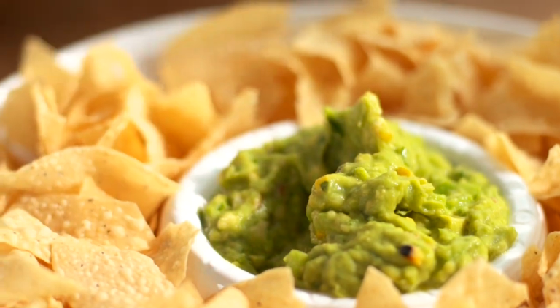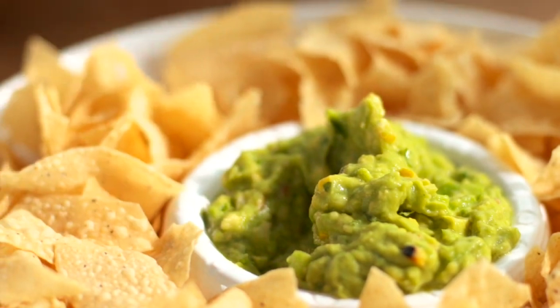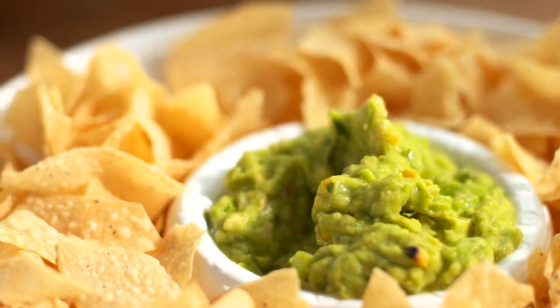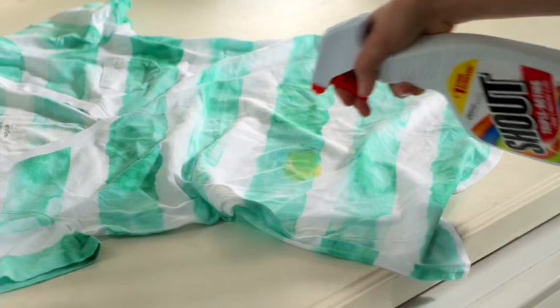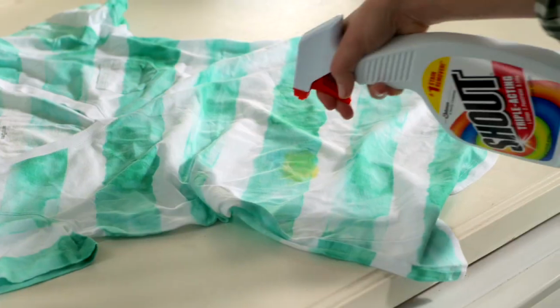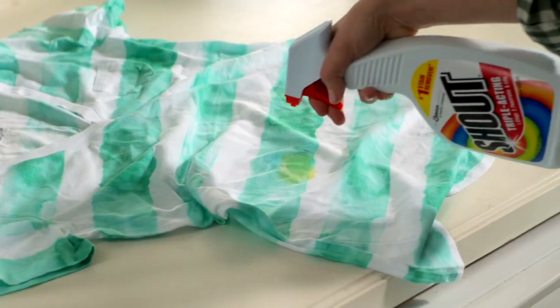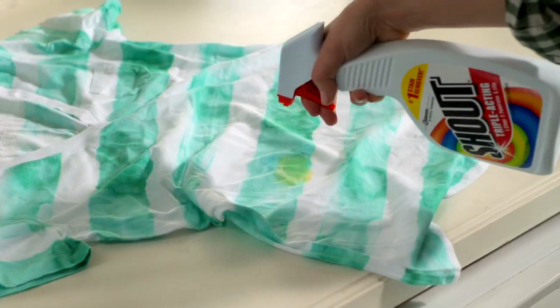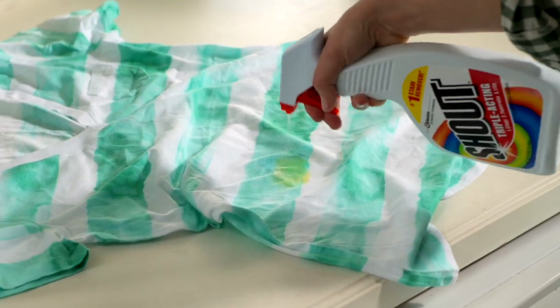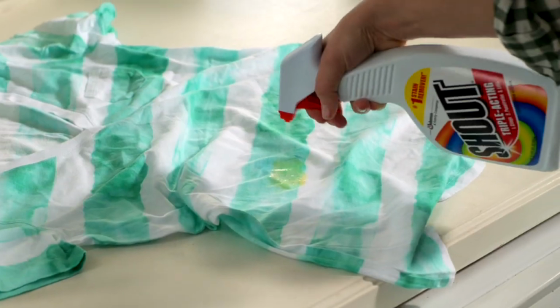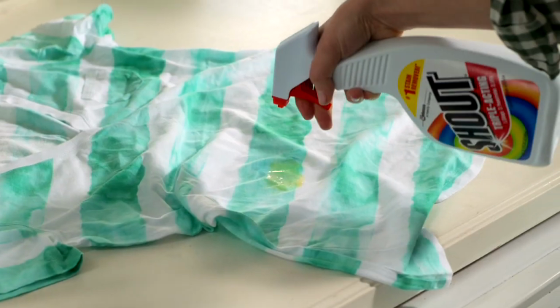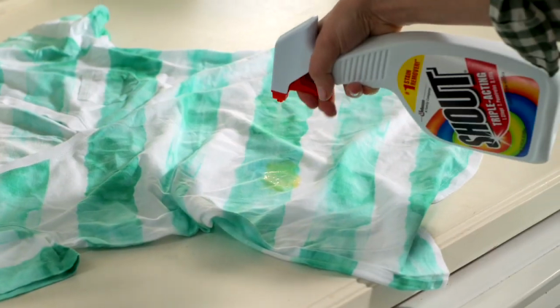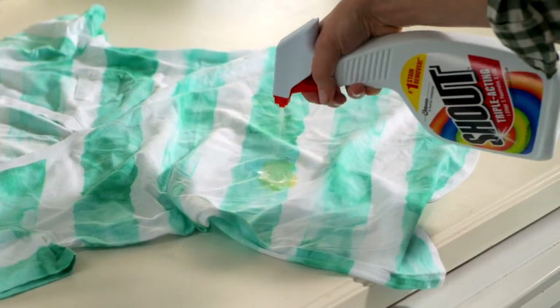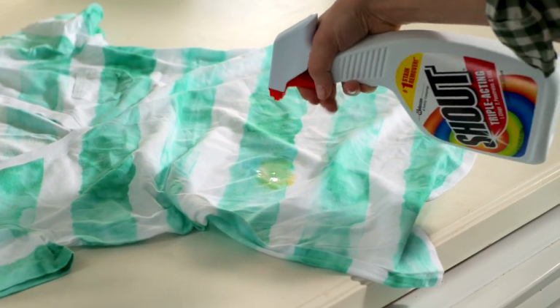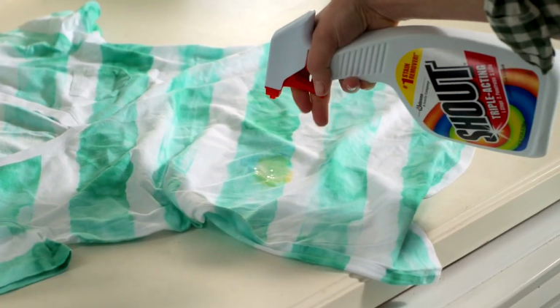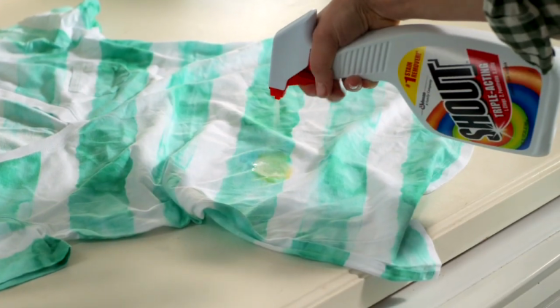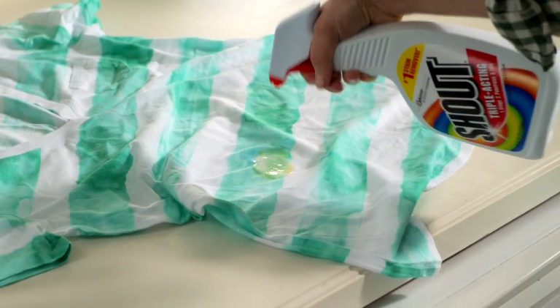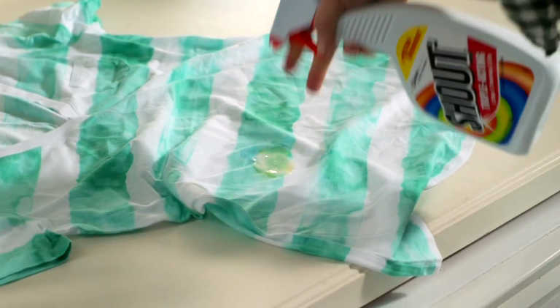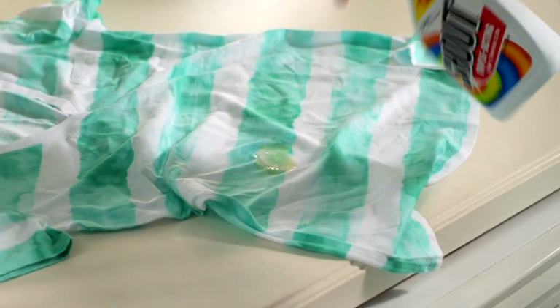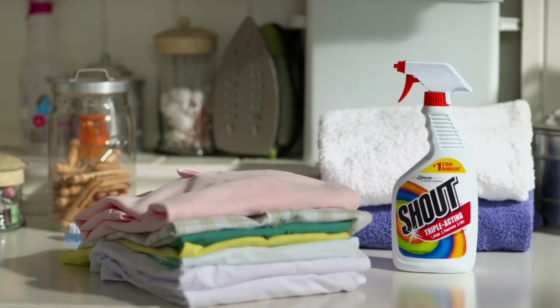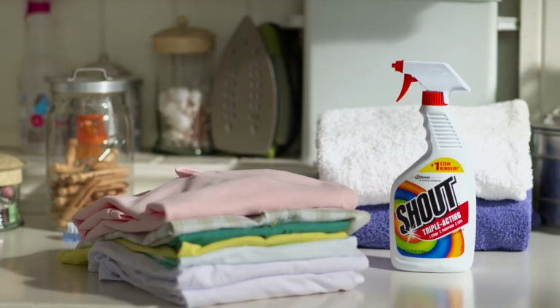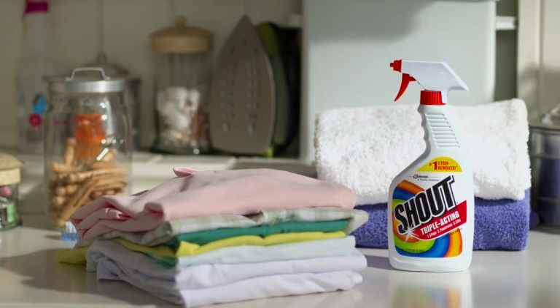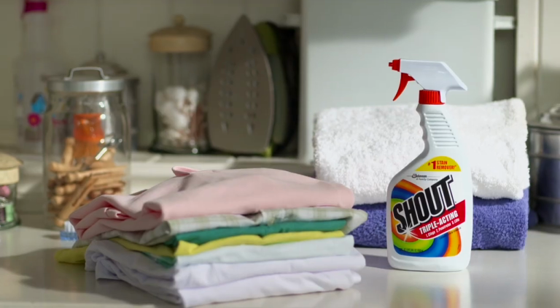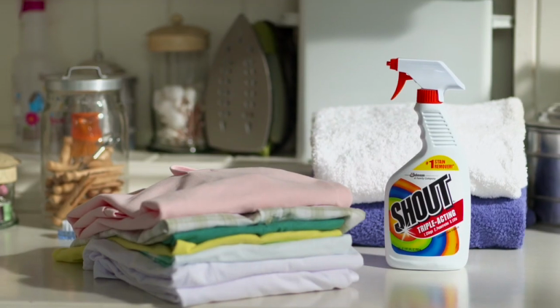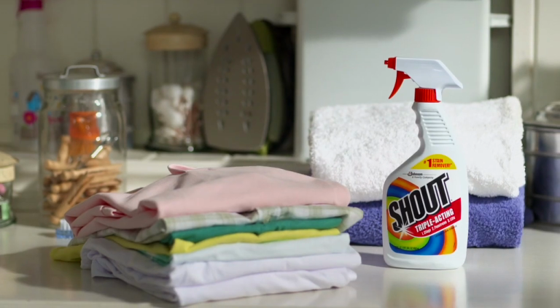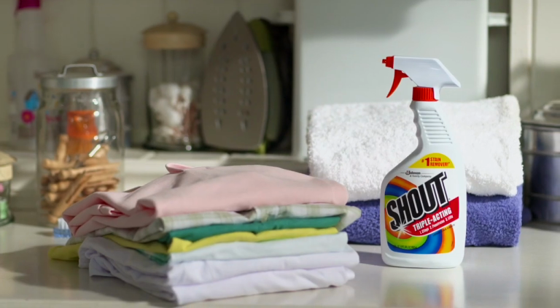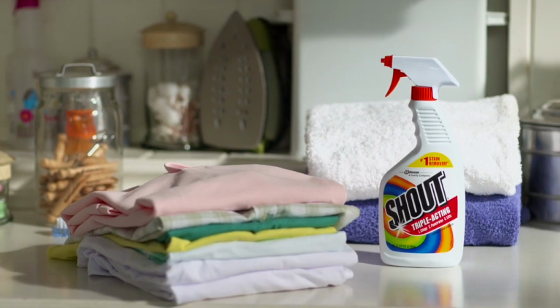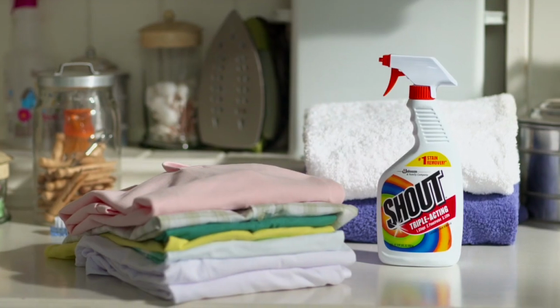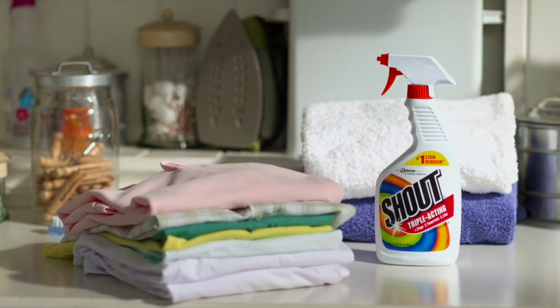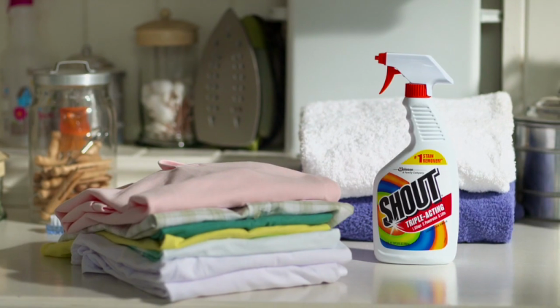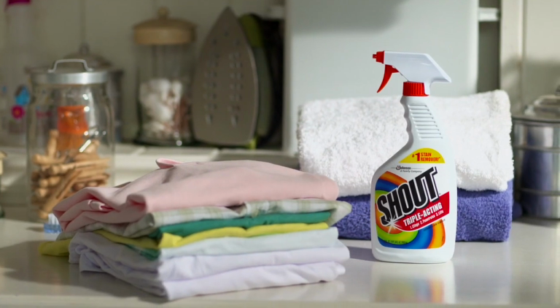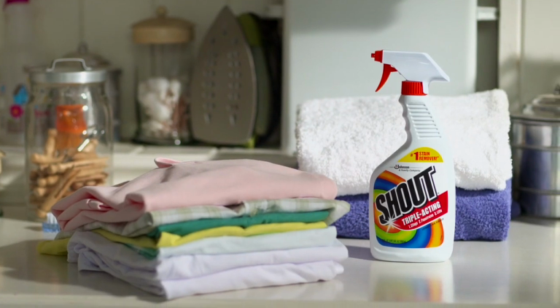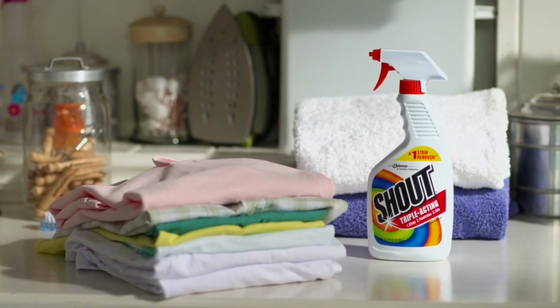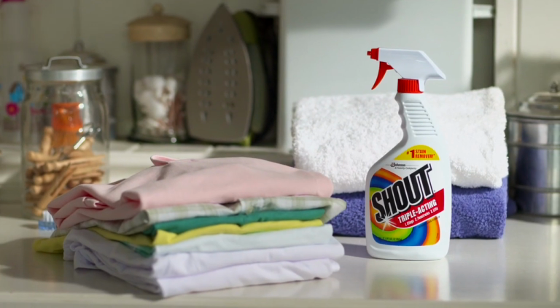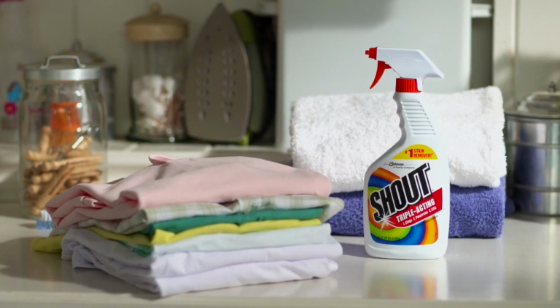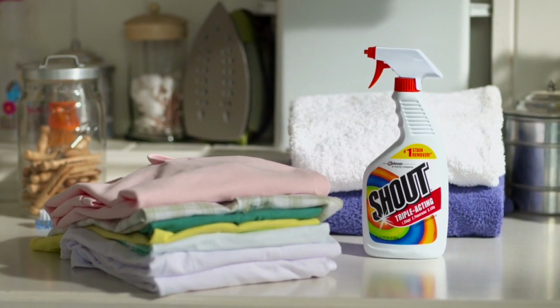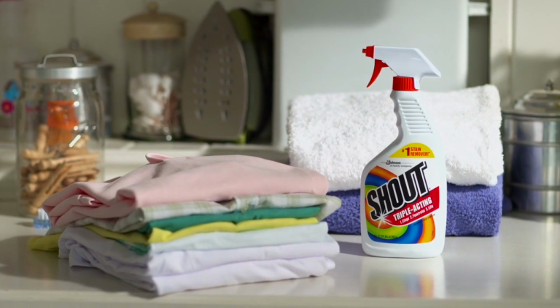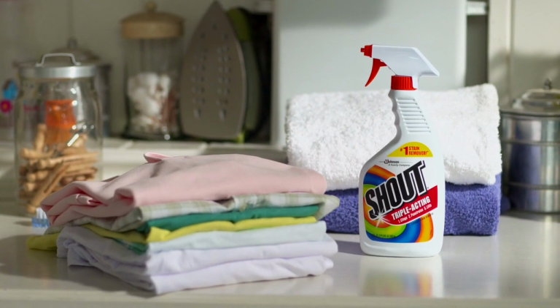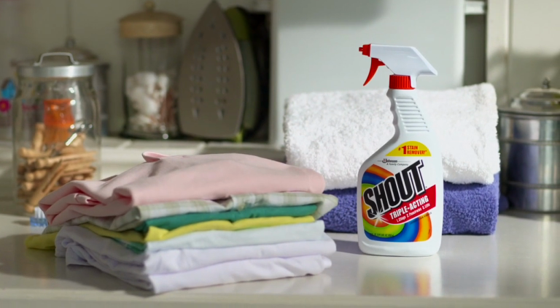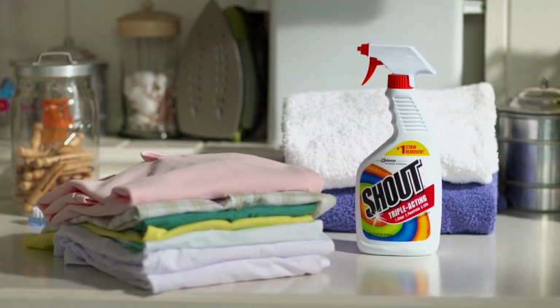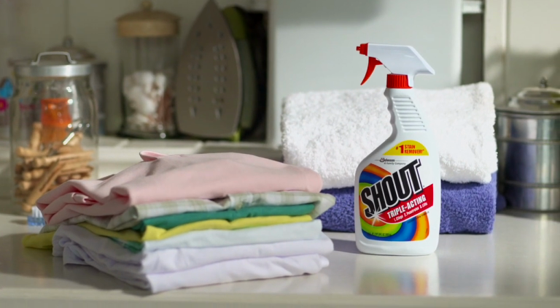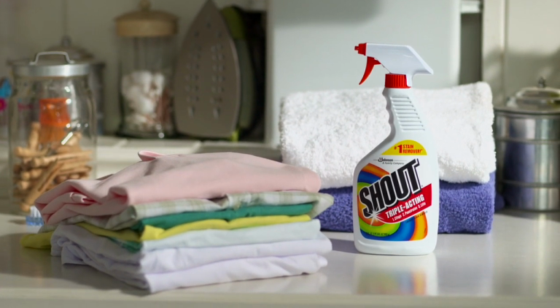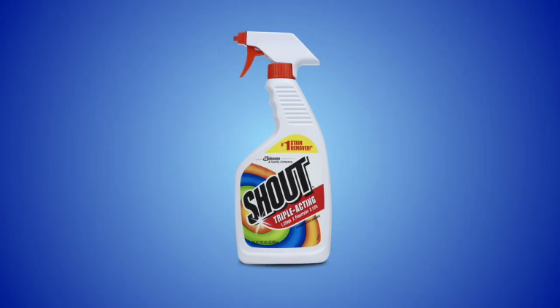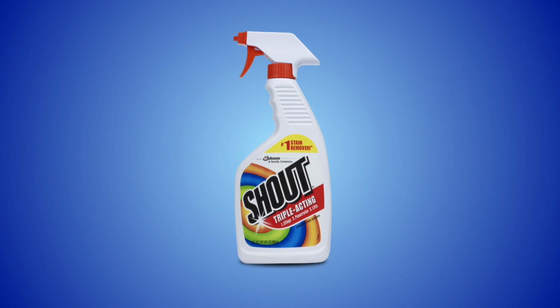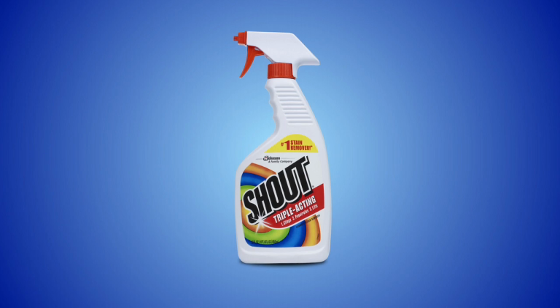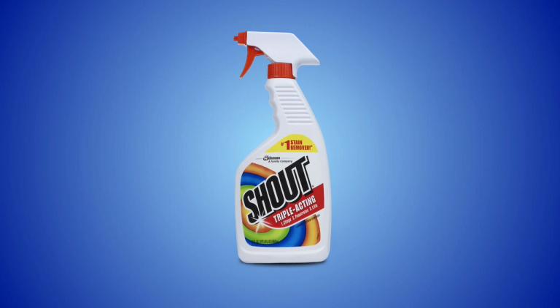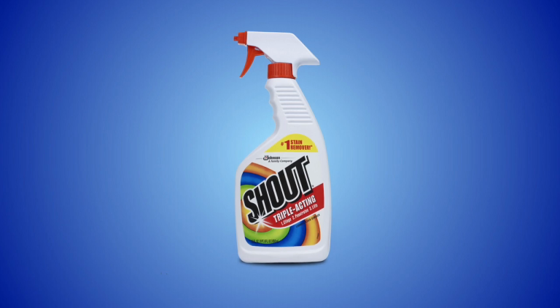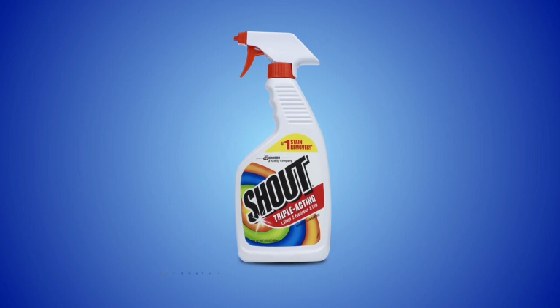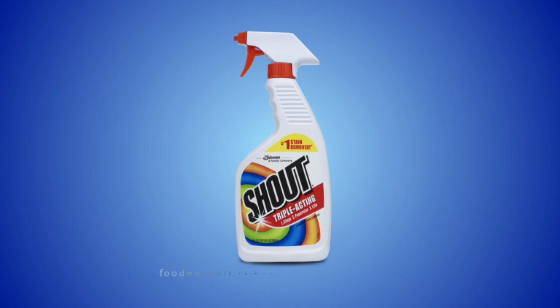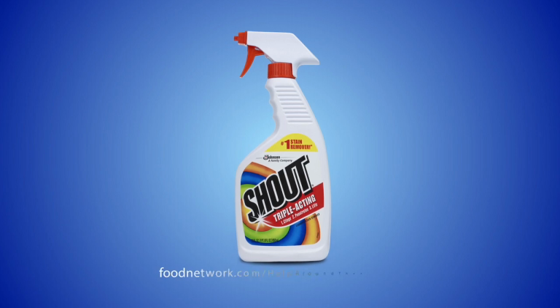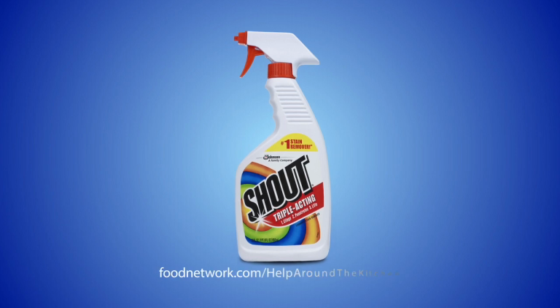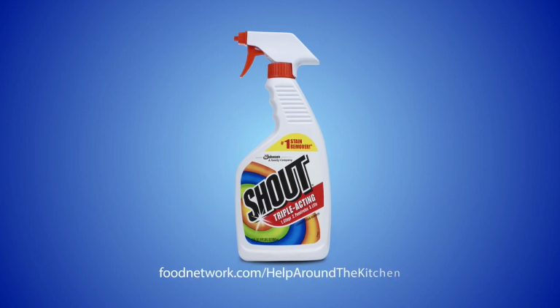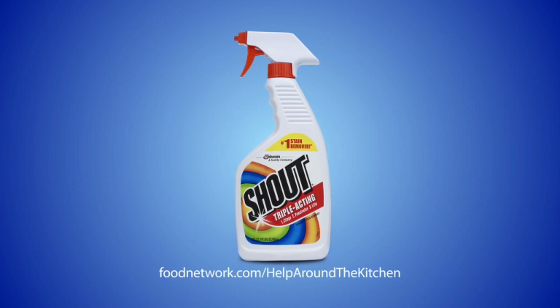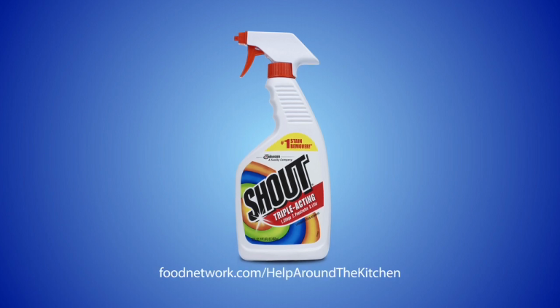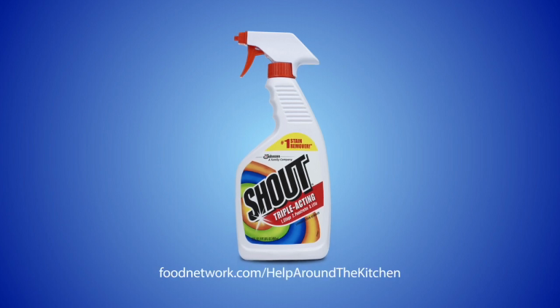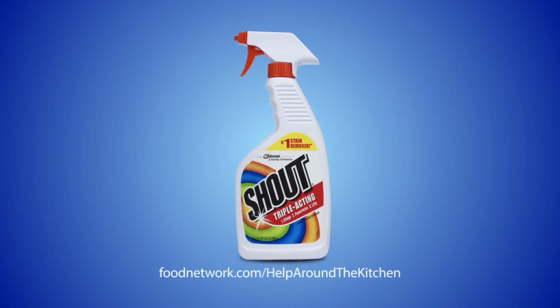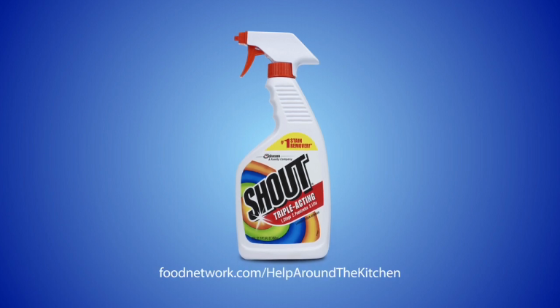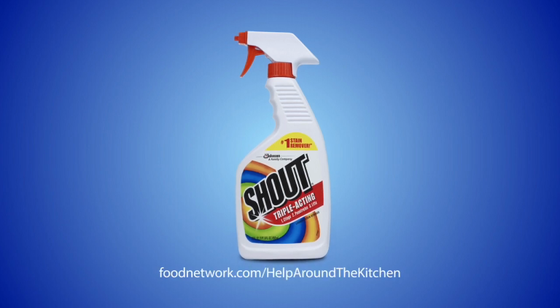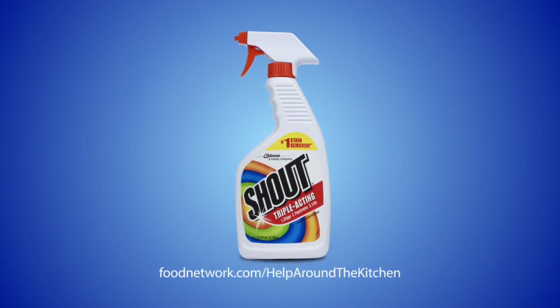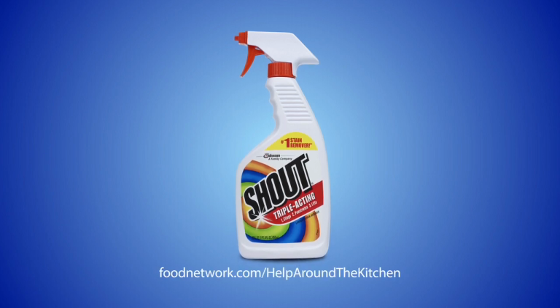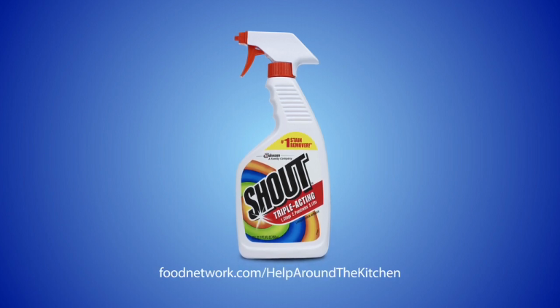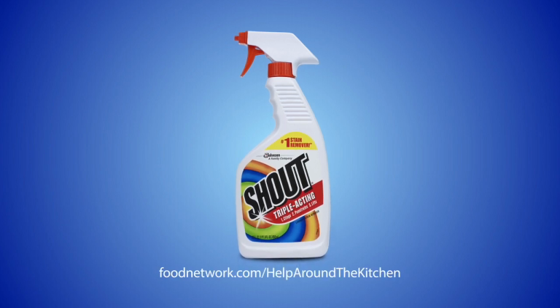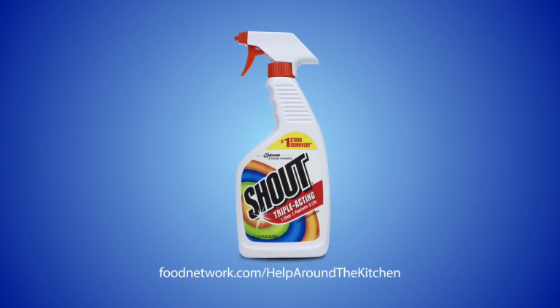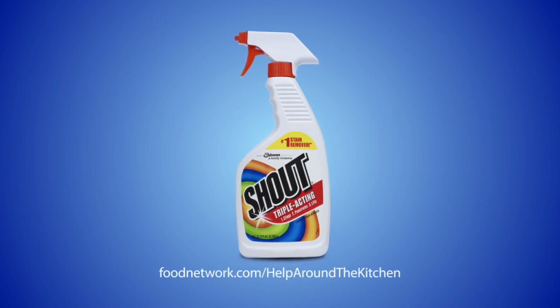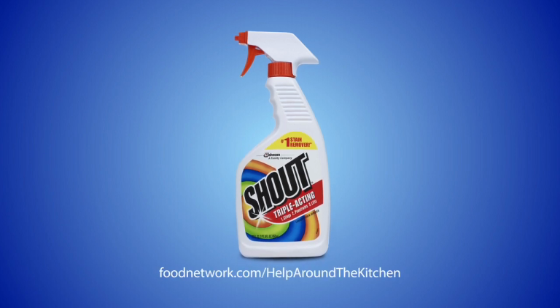Stains tell a memorable story, and Shout's Stain Remover makes a great end to them. See more at FoodNetwork.com slash helparoundthekitchen.